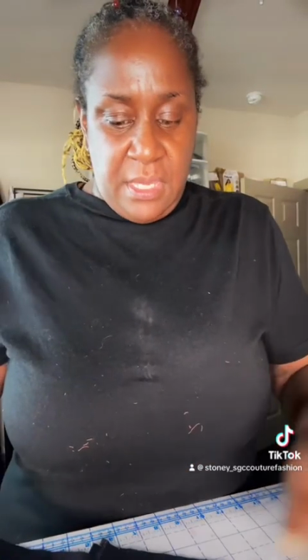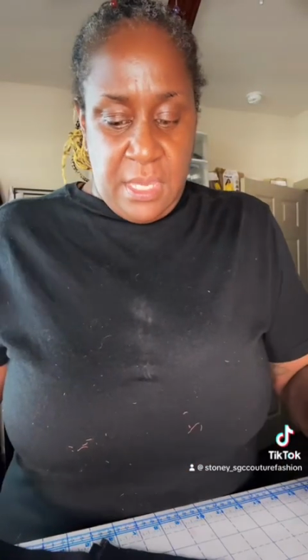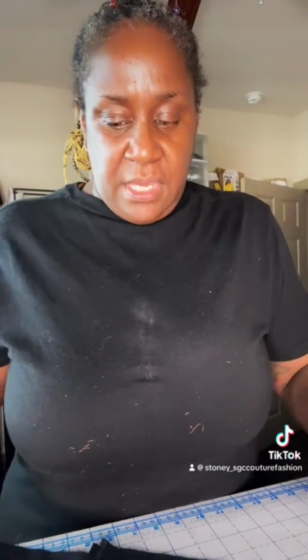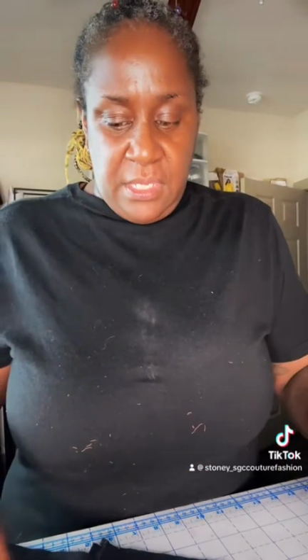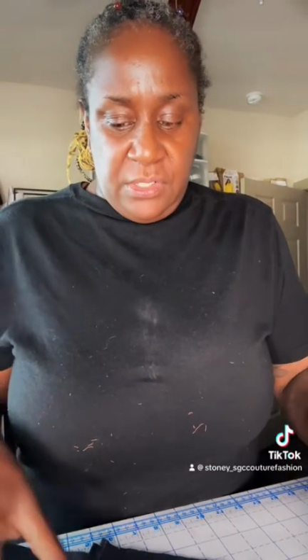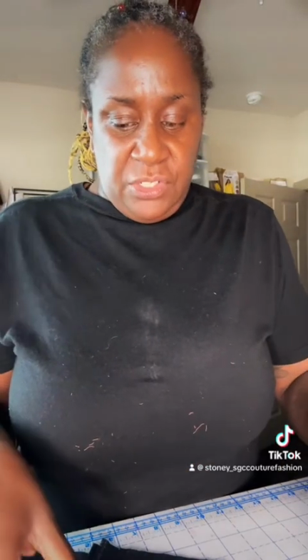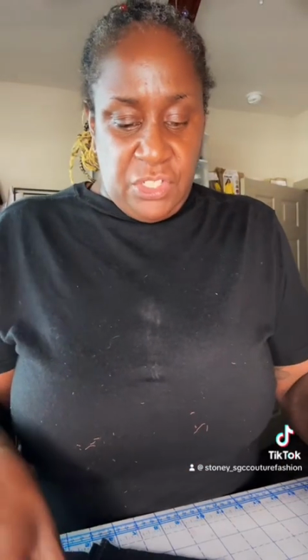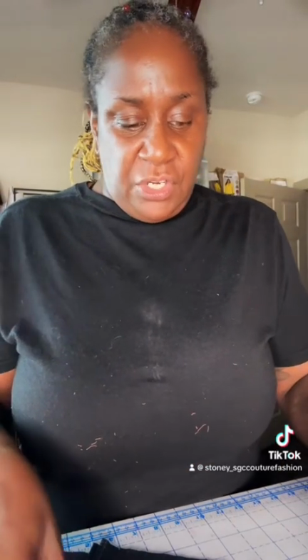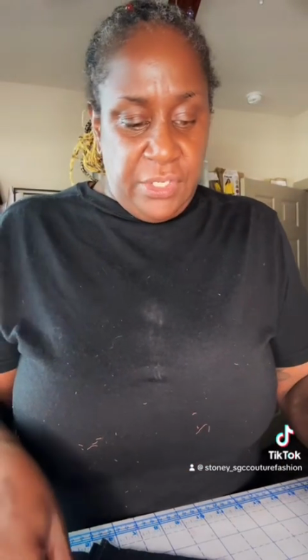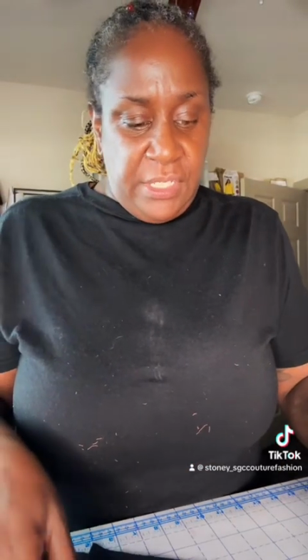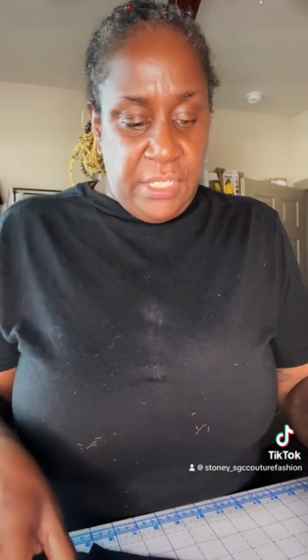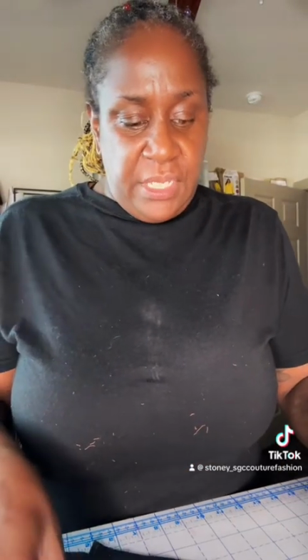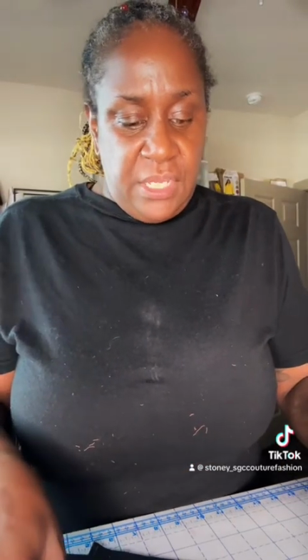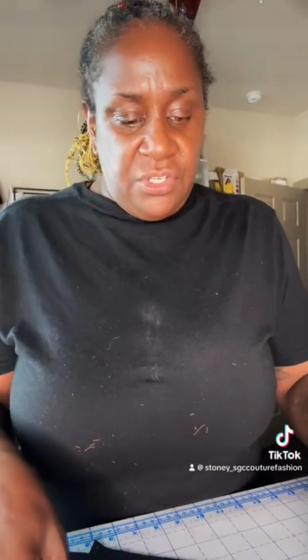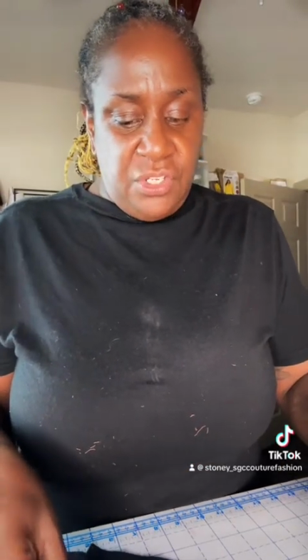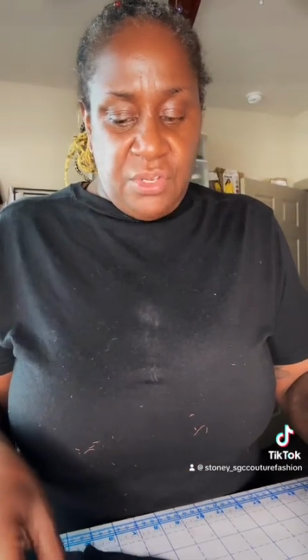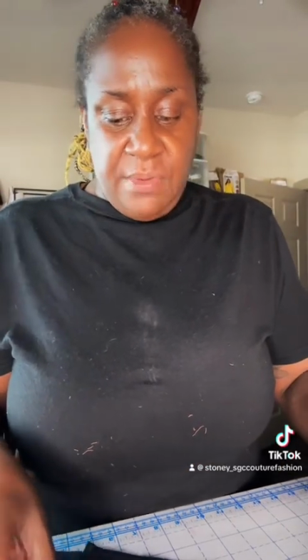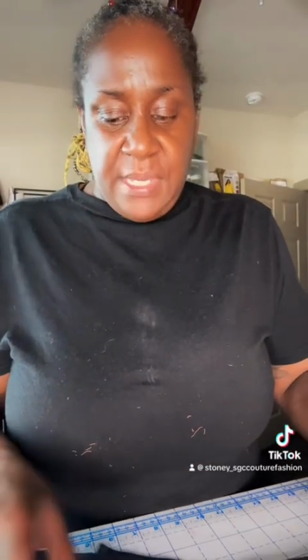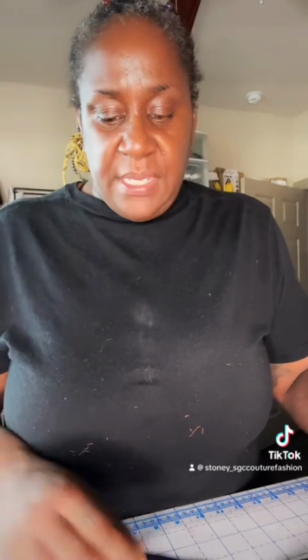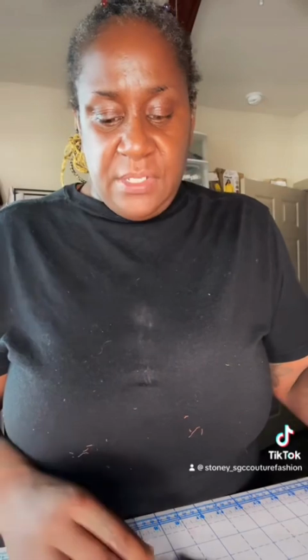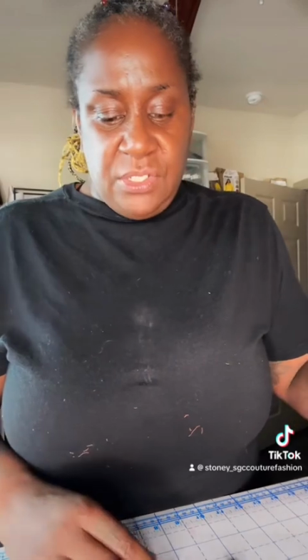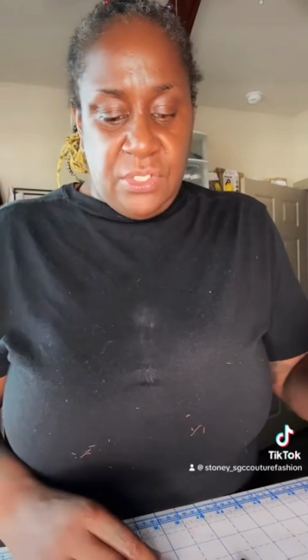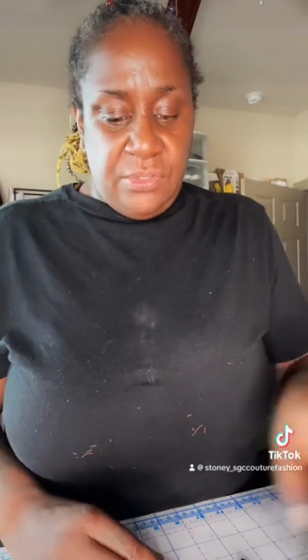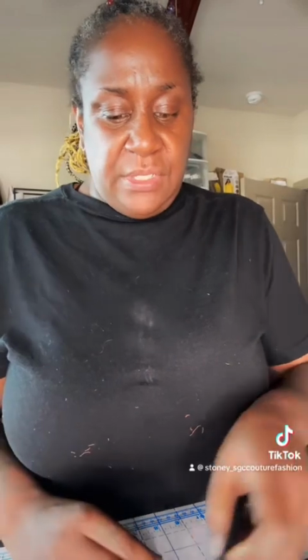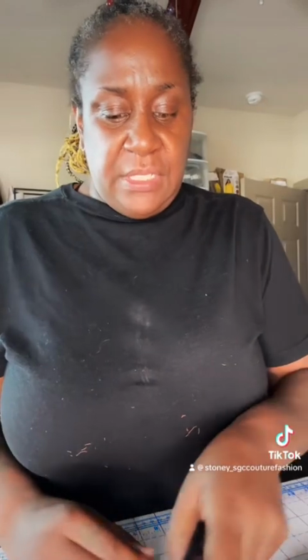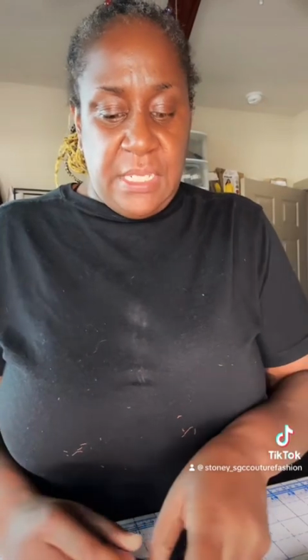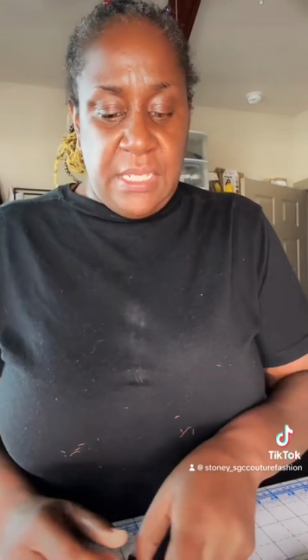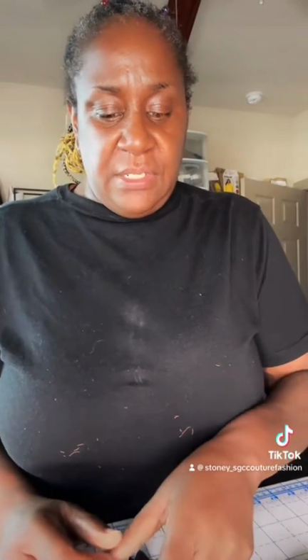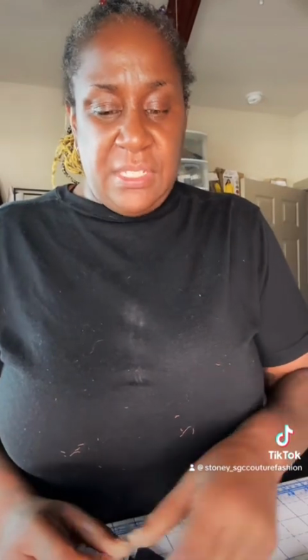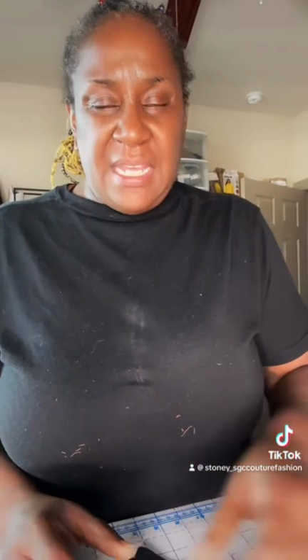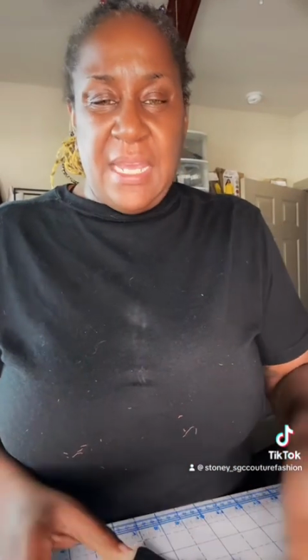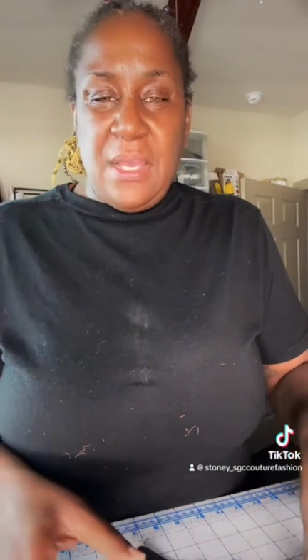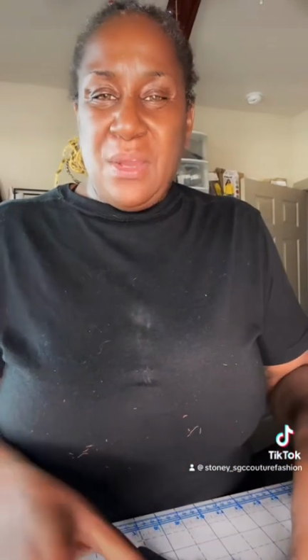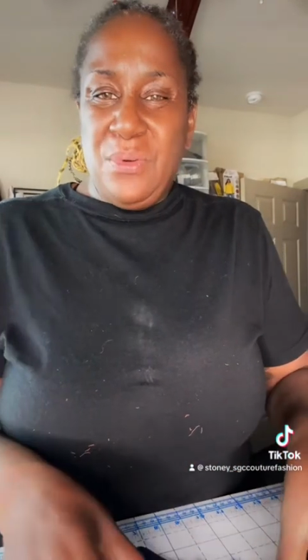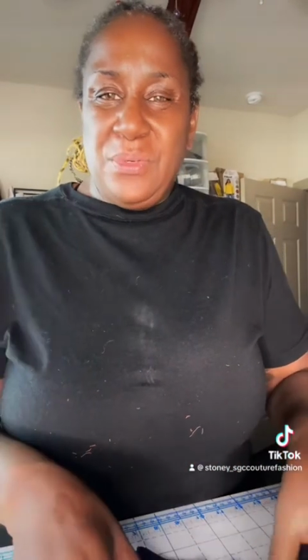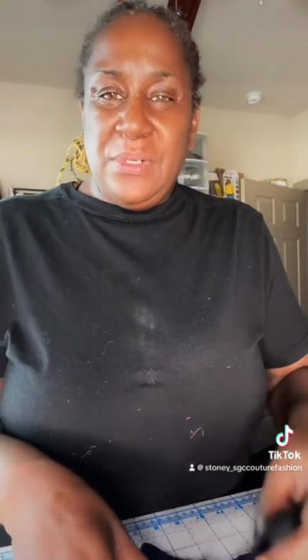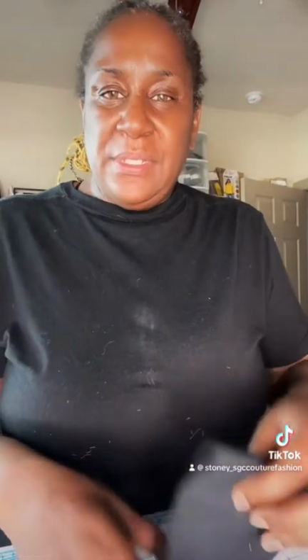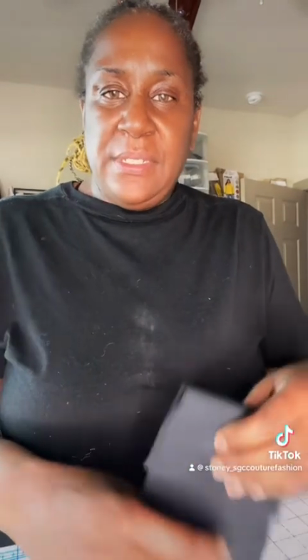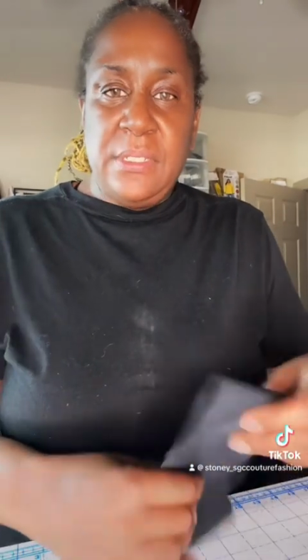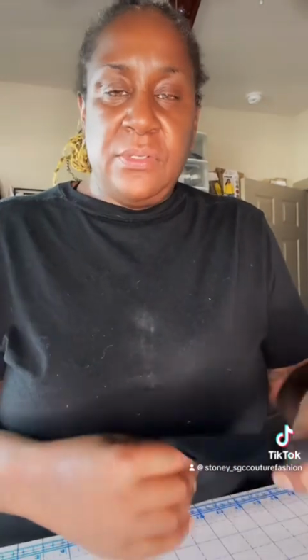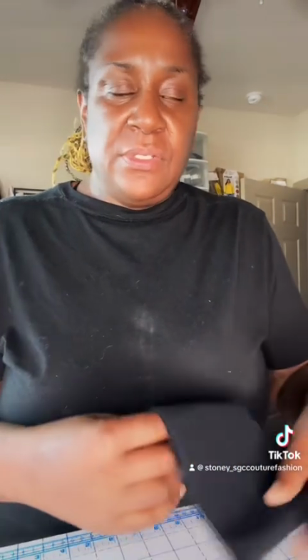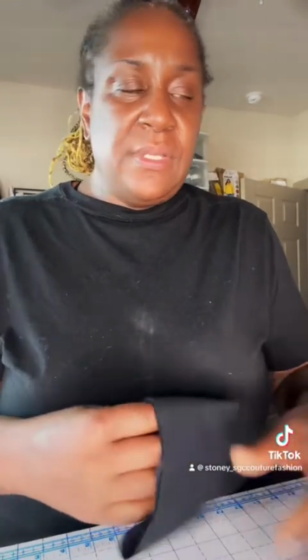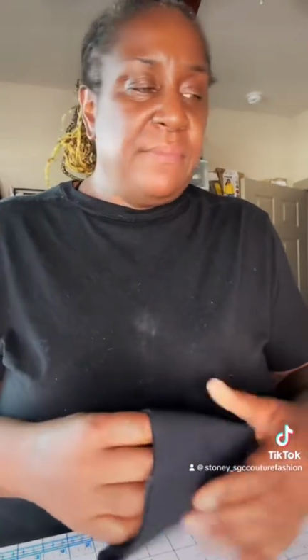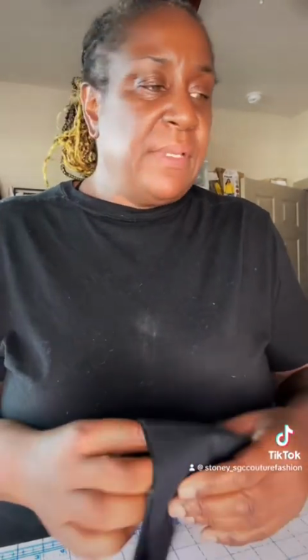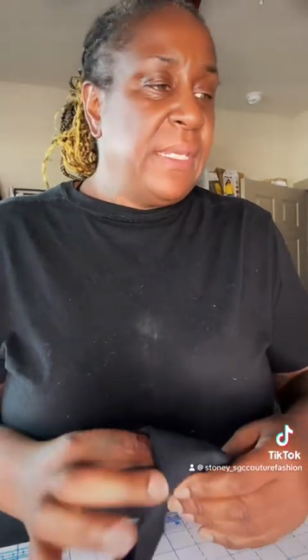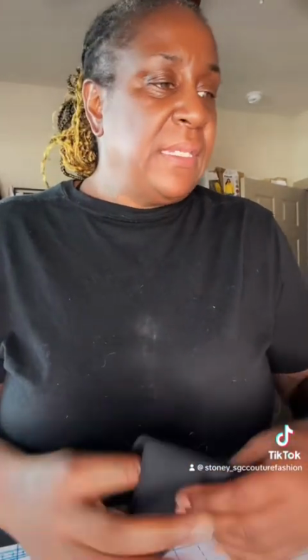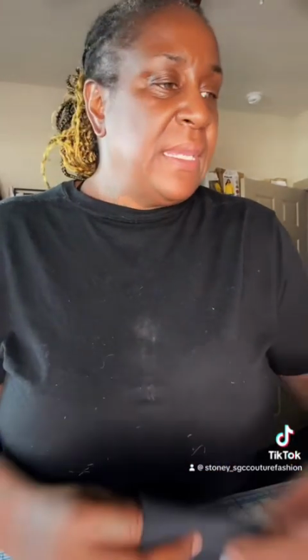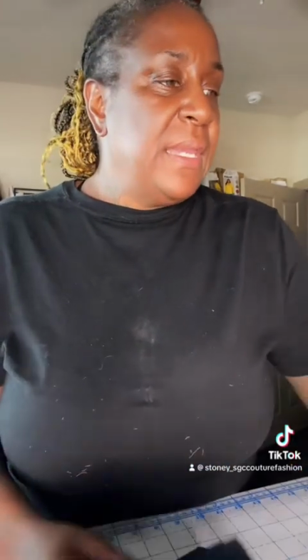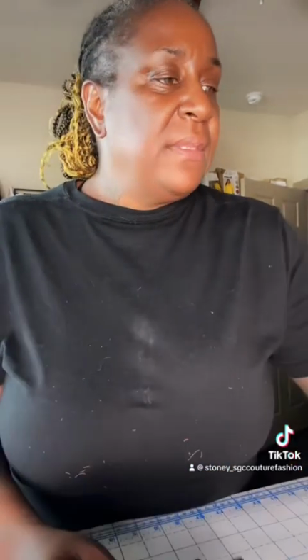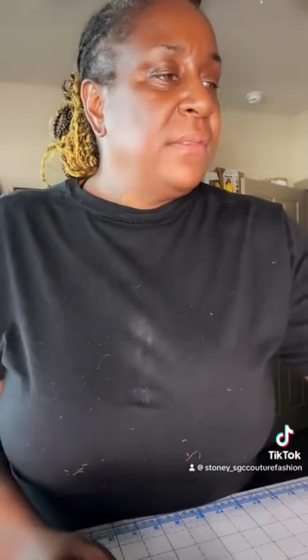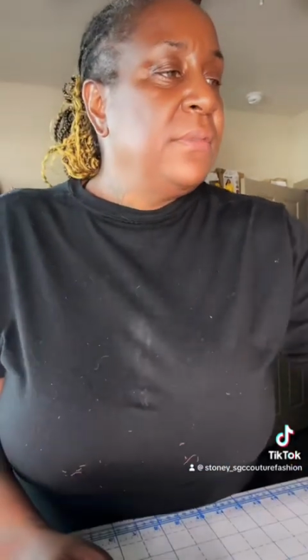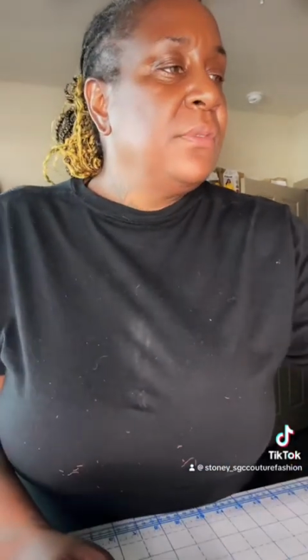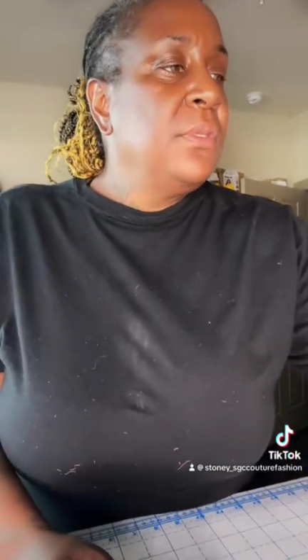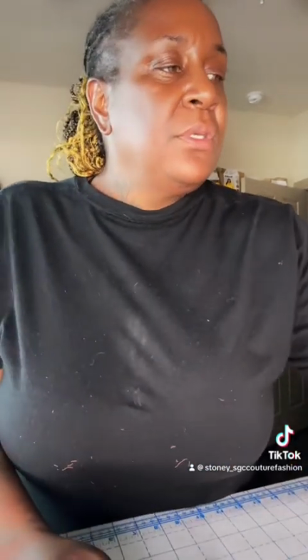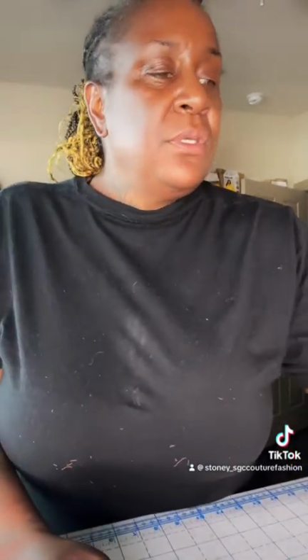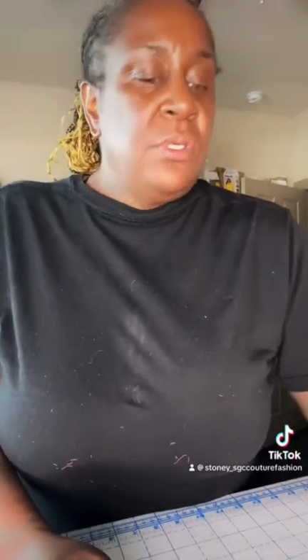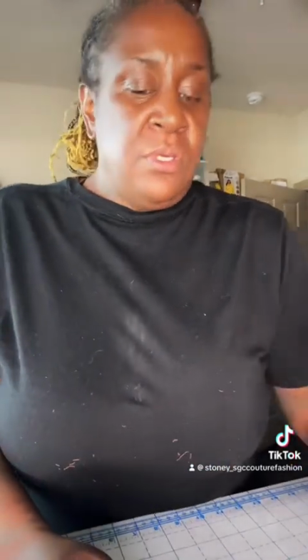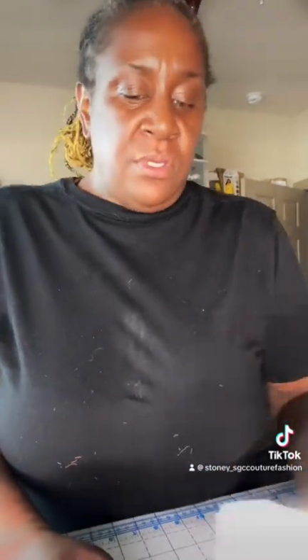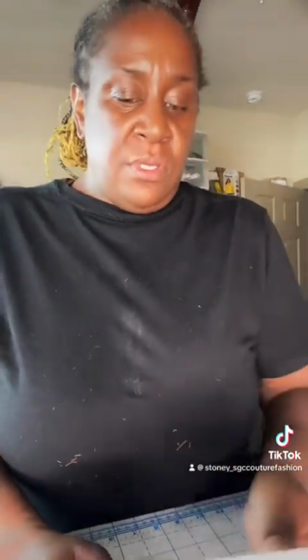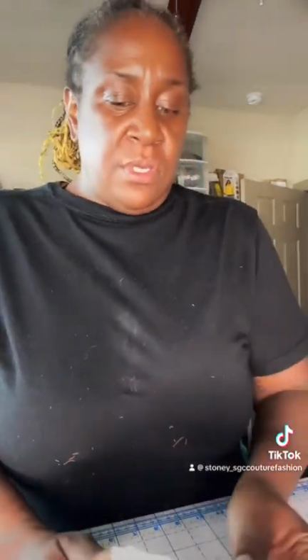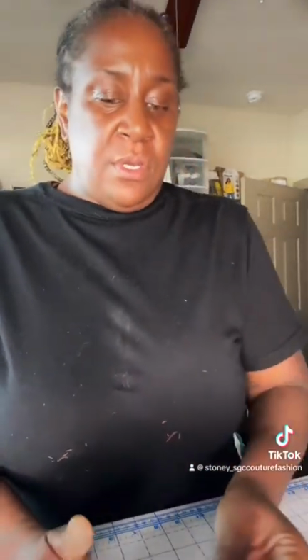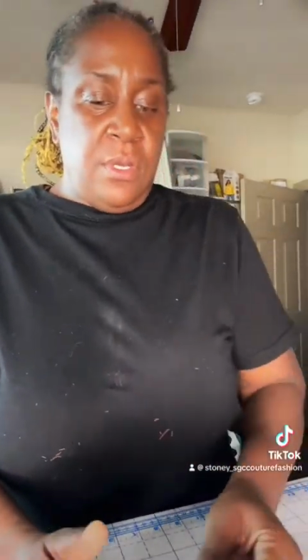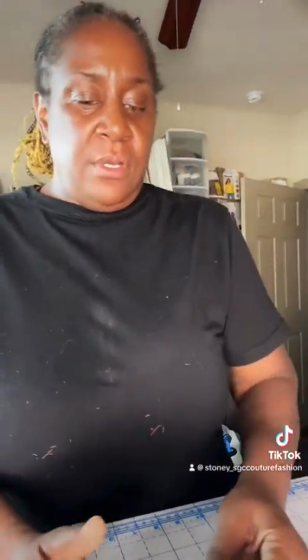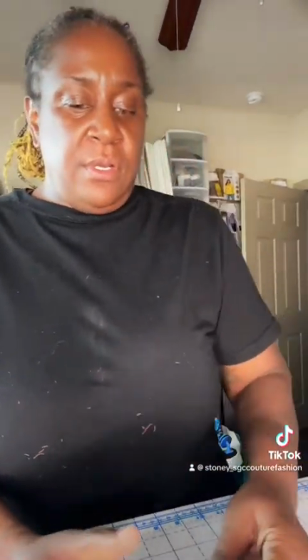Shirting at Joann's — it'll say something like 'odorless' or similar labeling on the bolt.